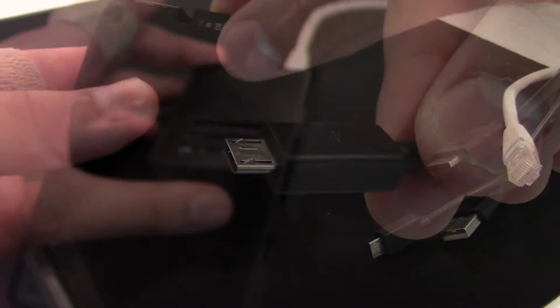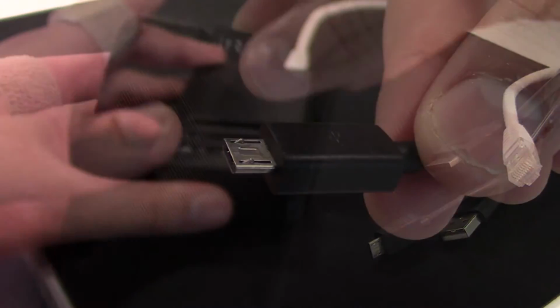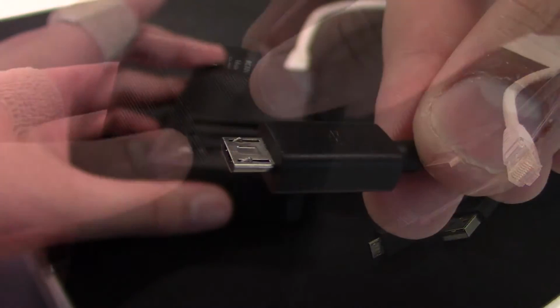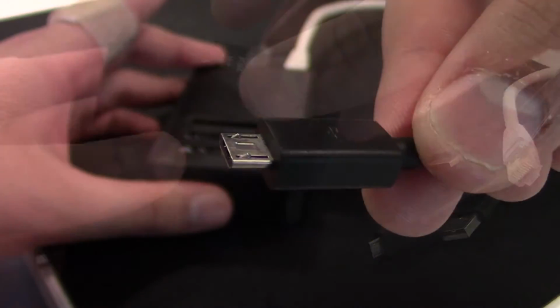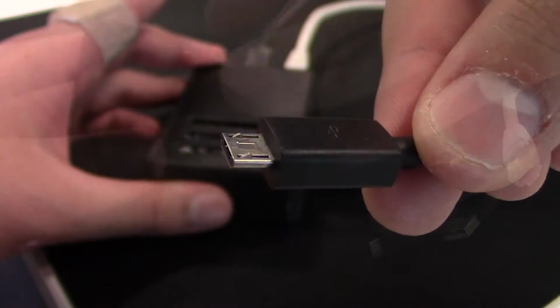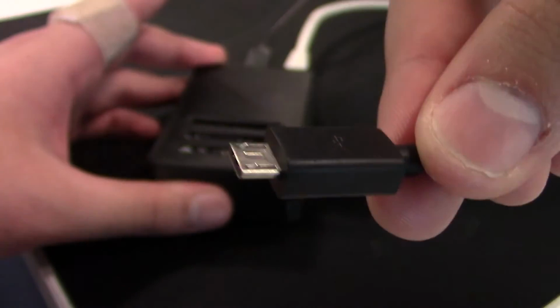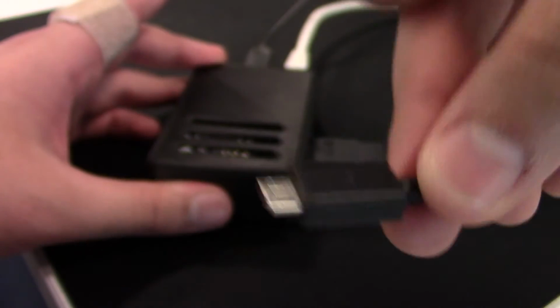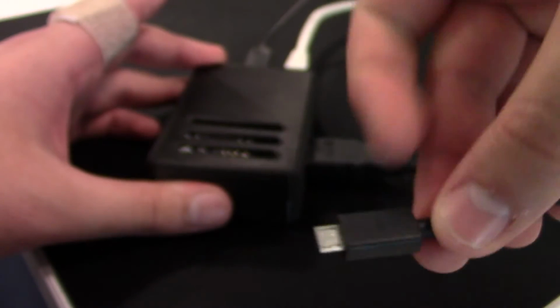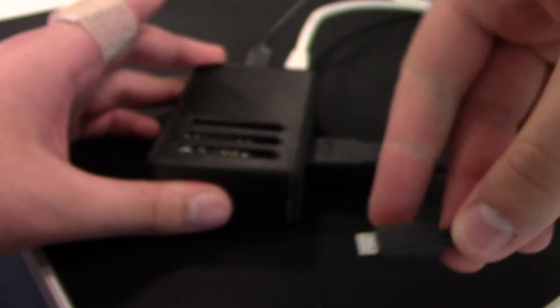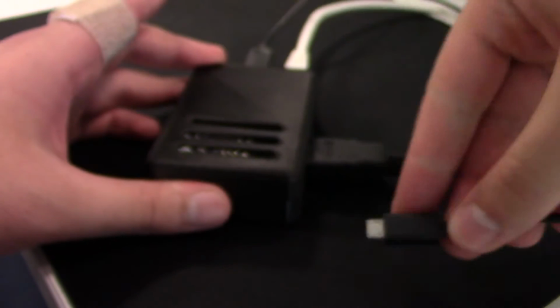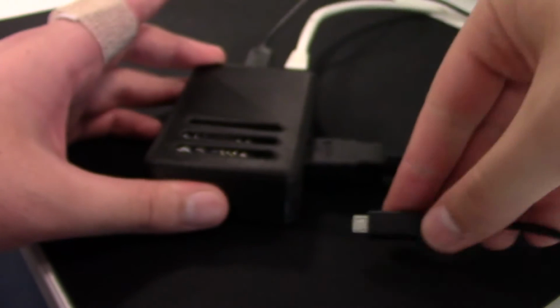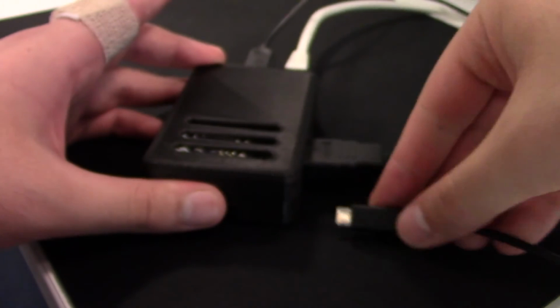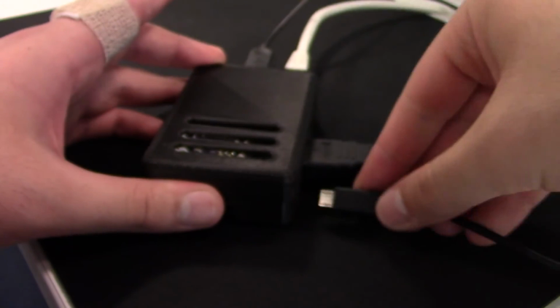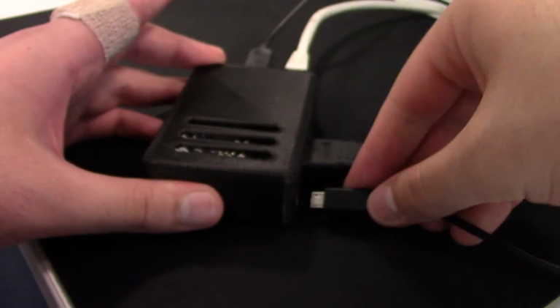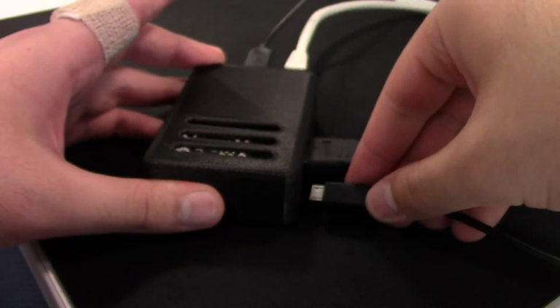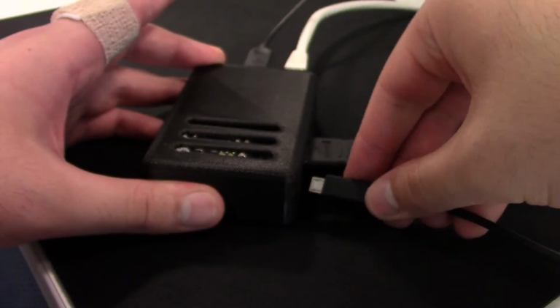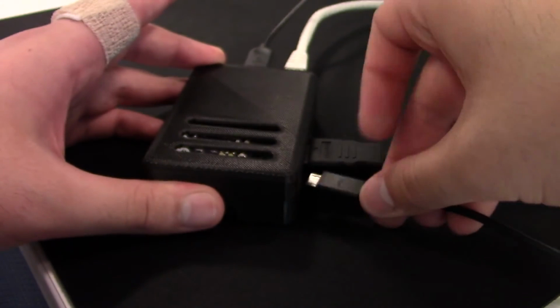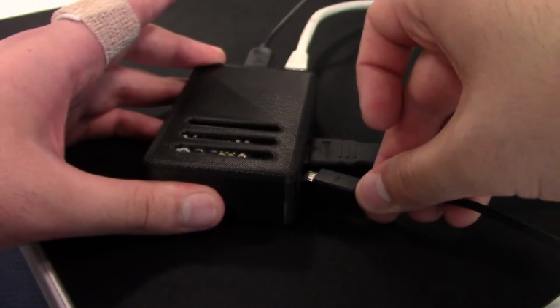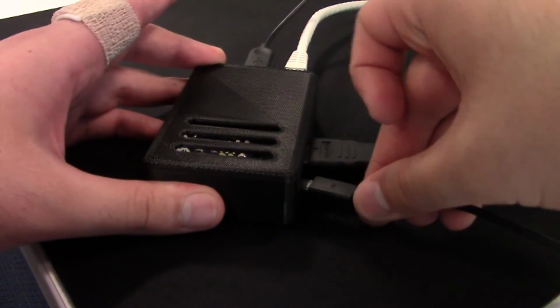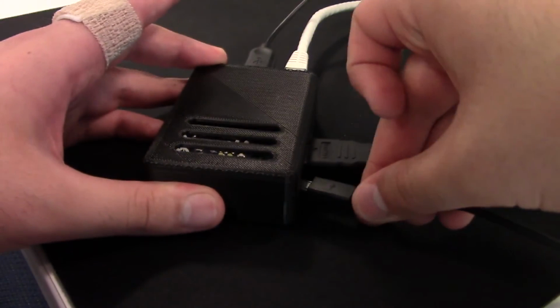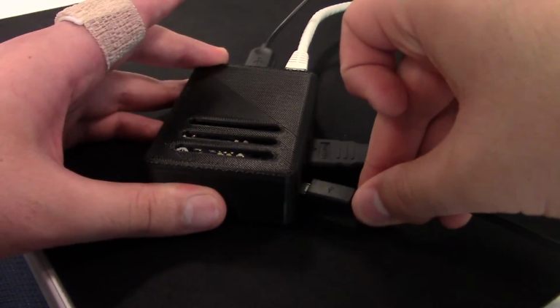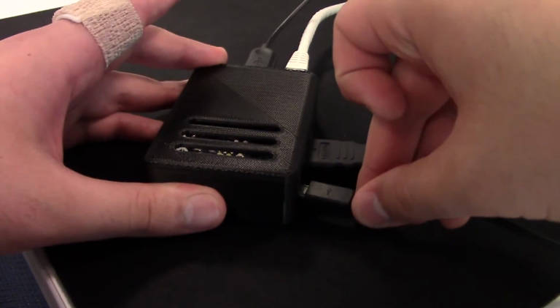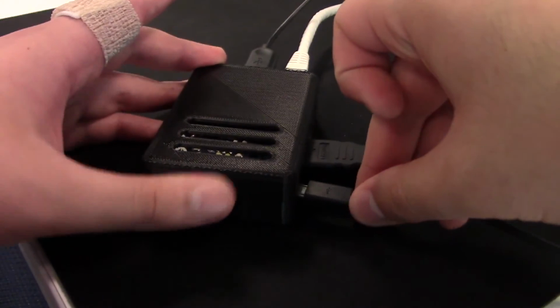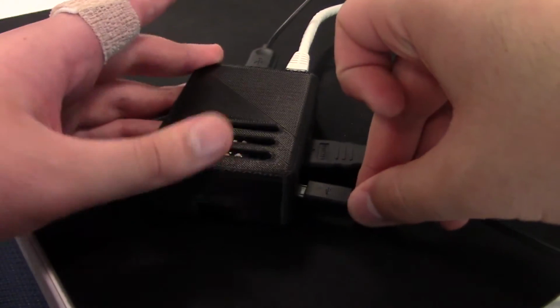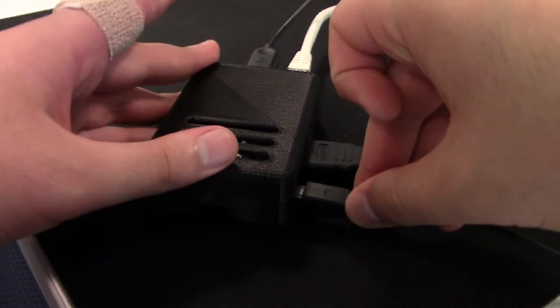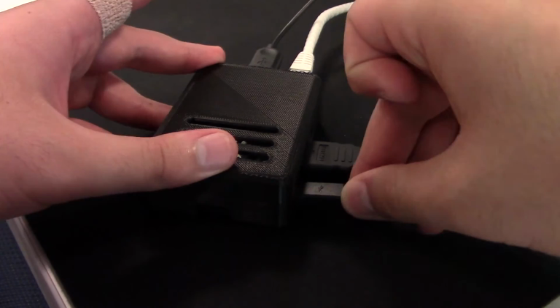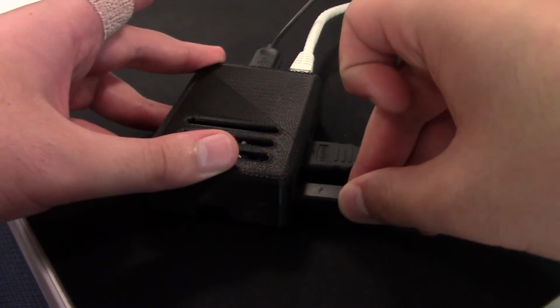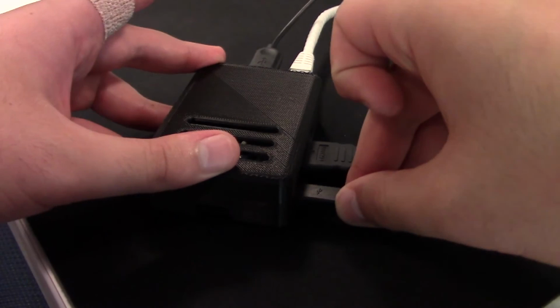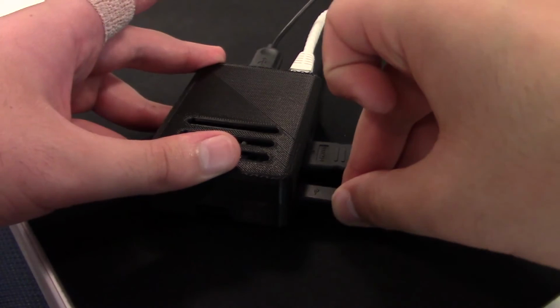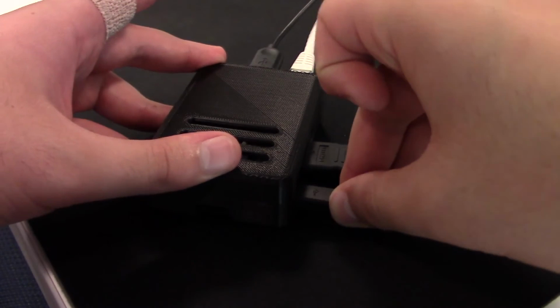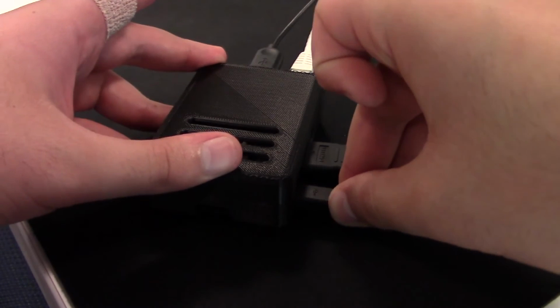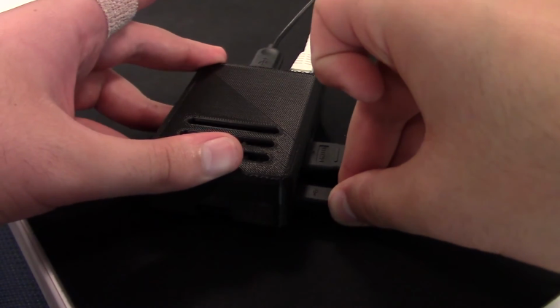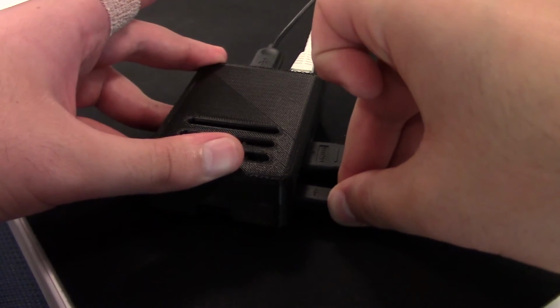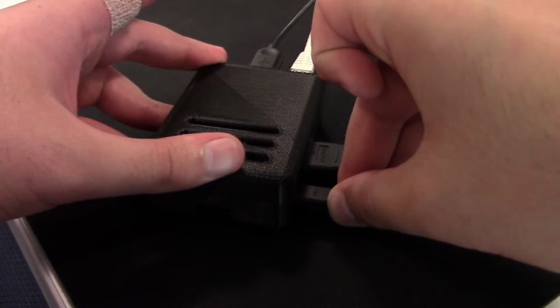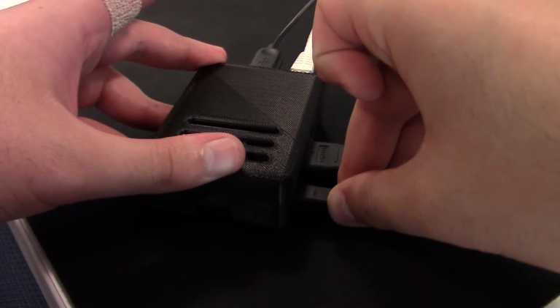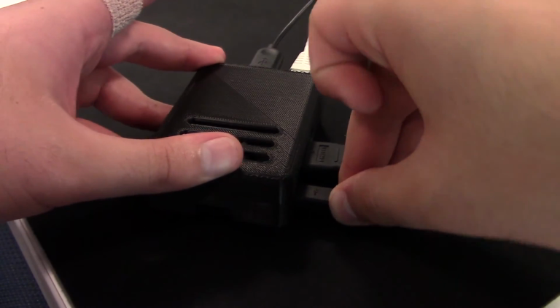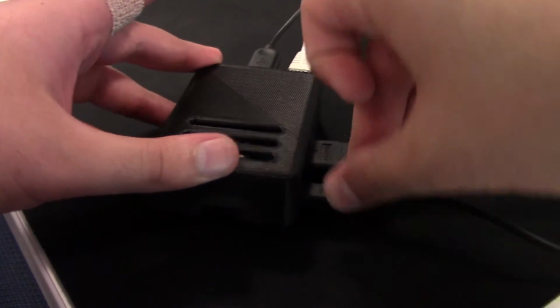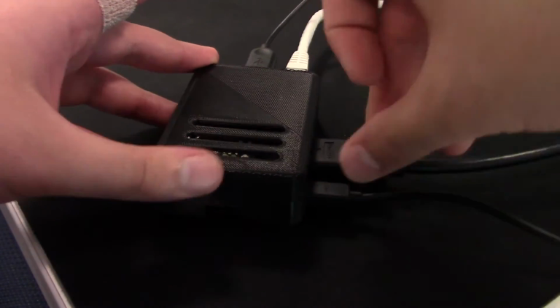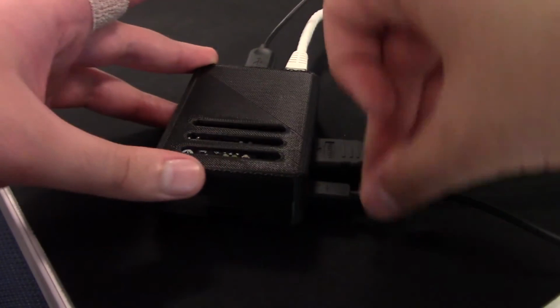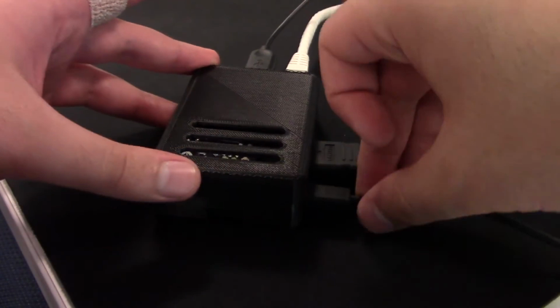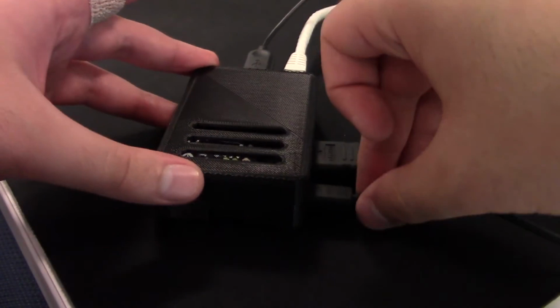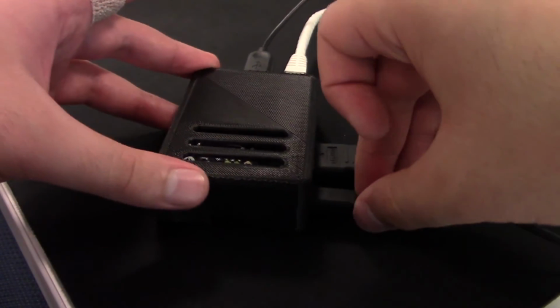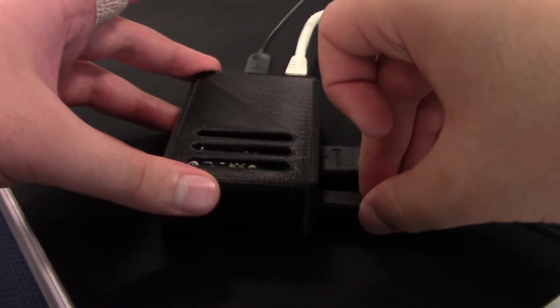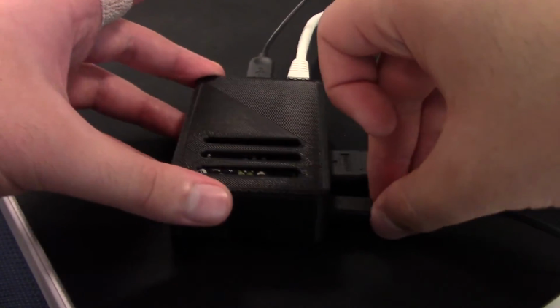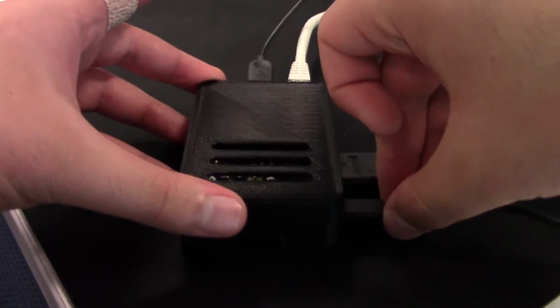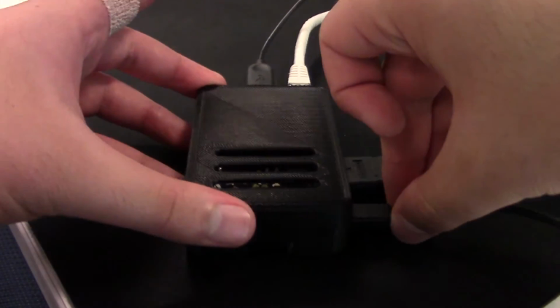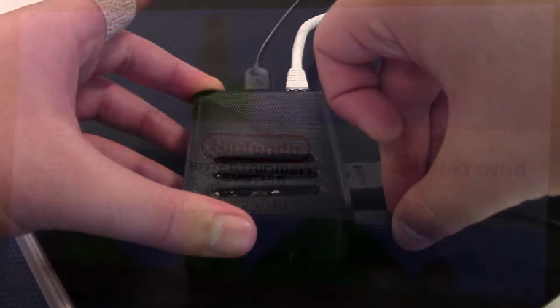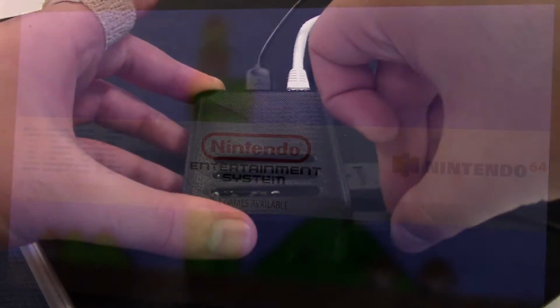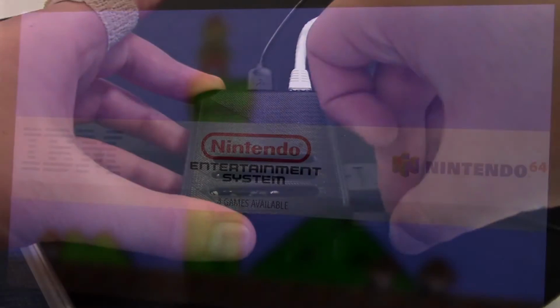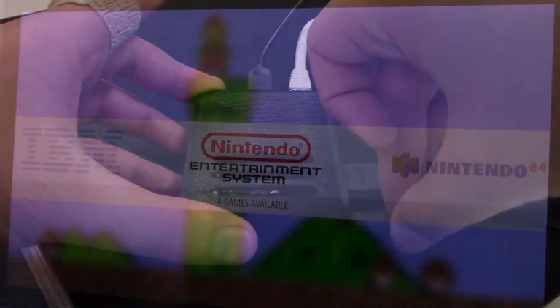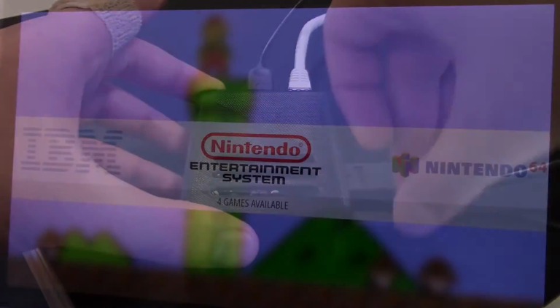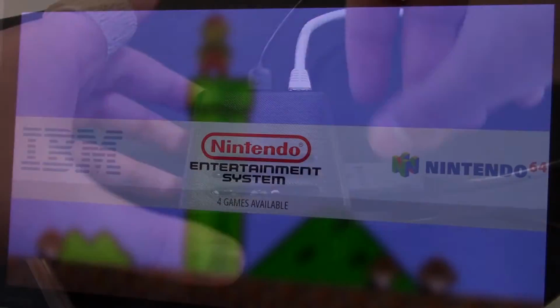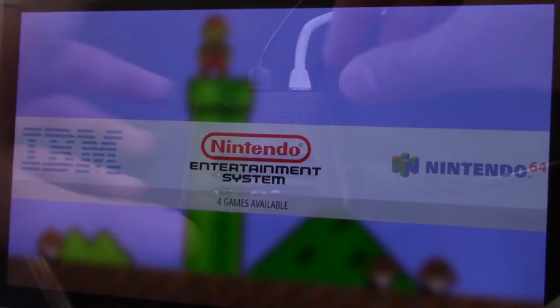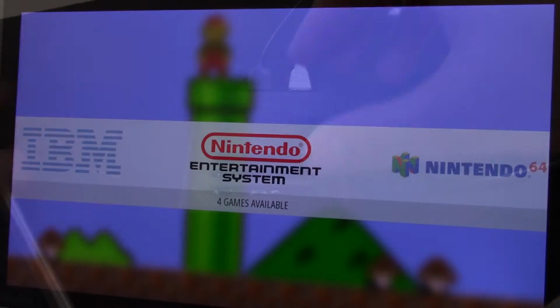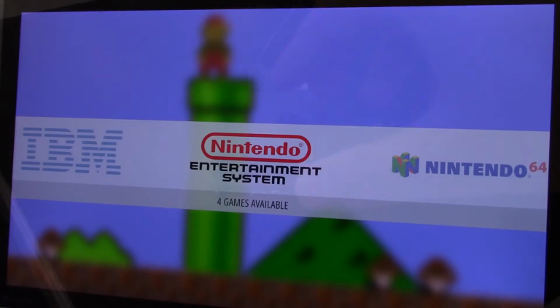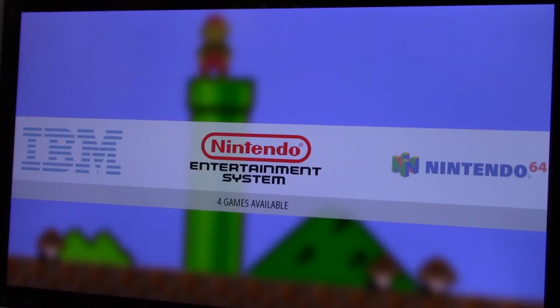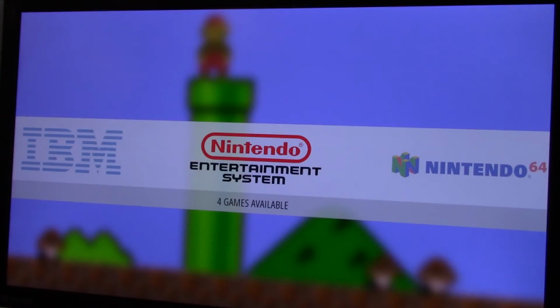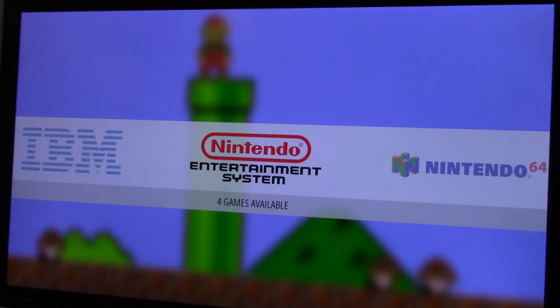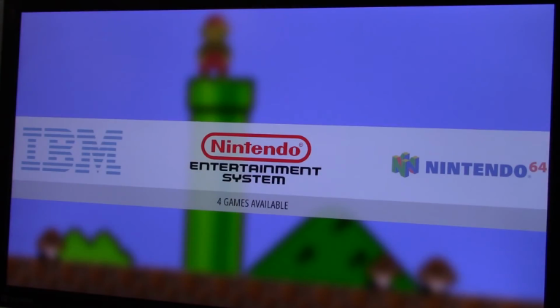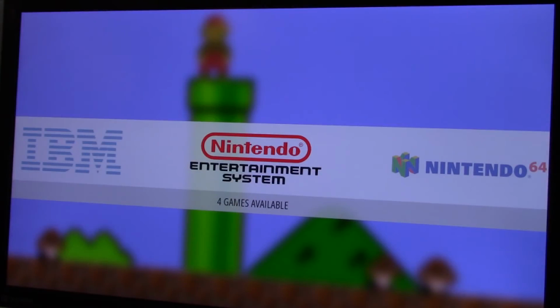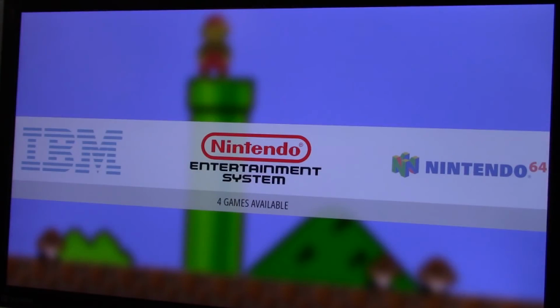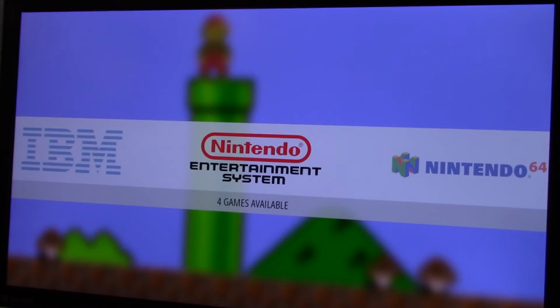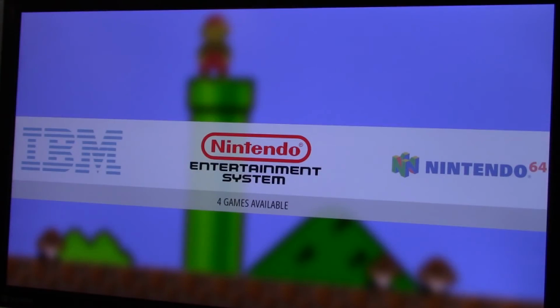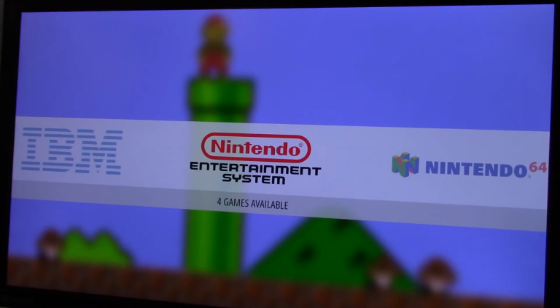Plug in the power cable and wait for the Raspberry Pi to boot up. Once the Pi boots, we're ready to start playing some awesome retro games.